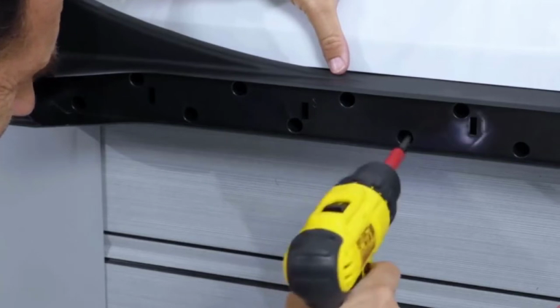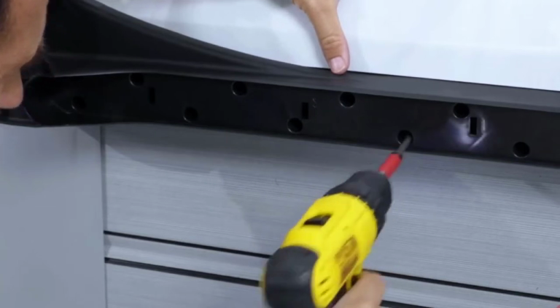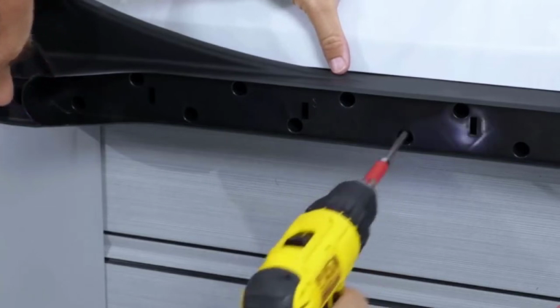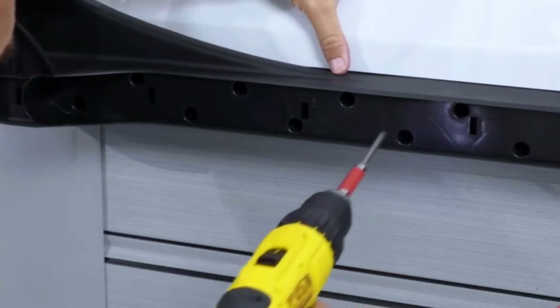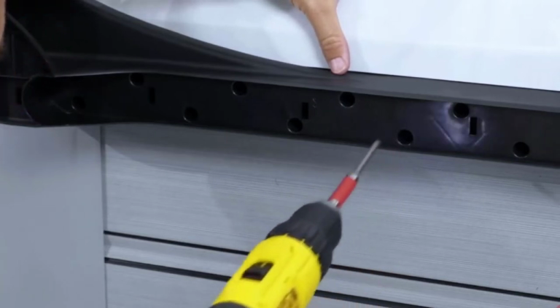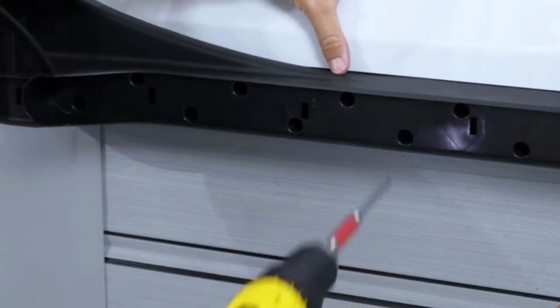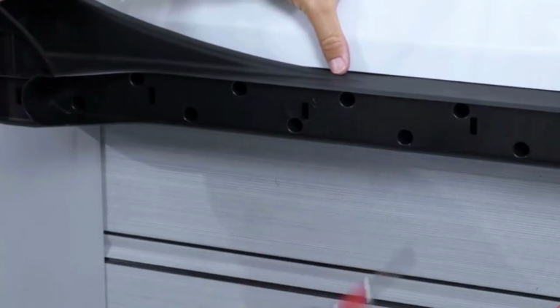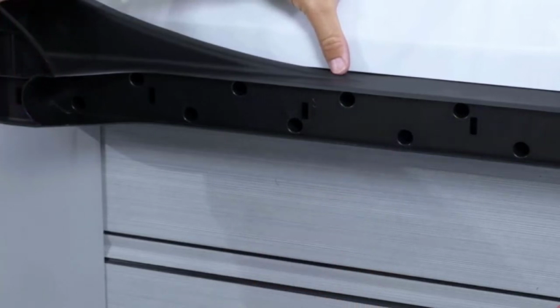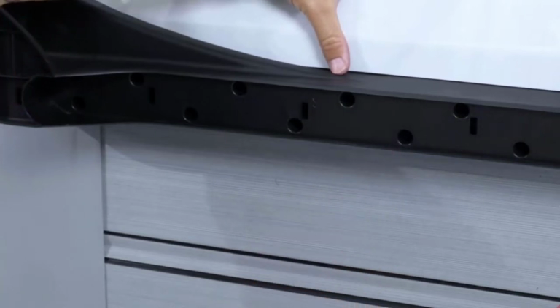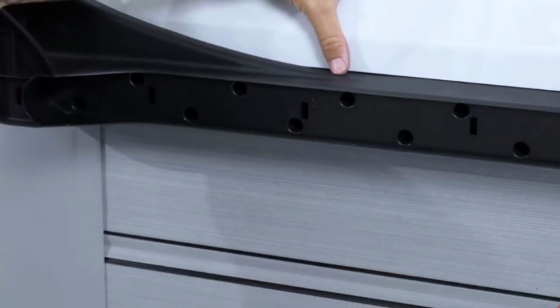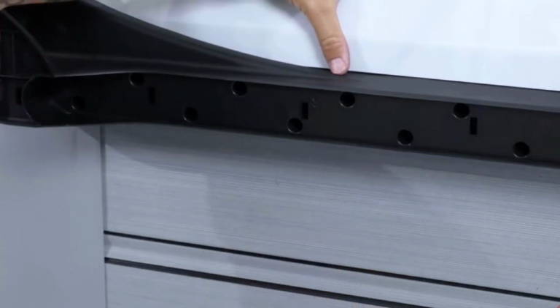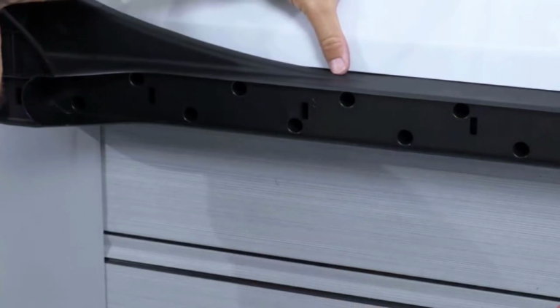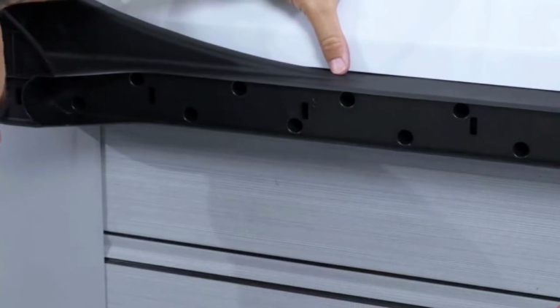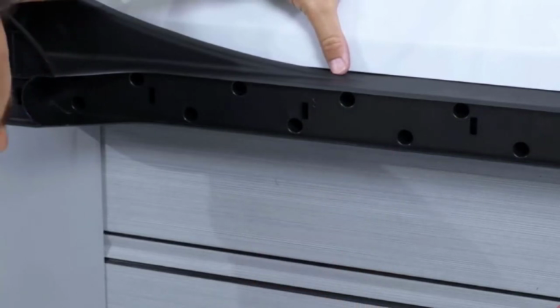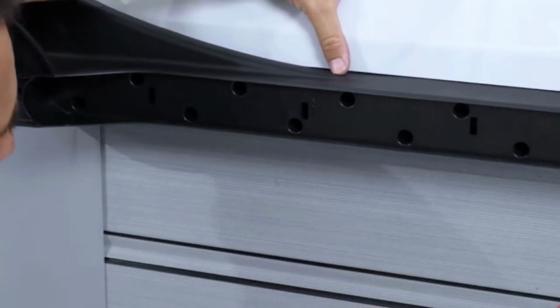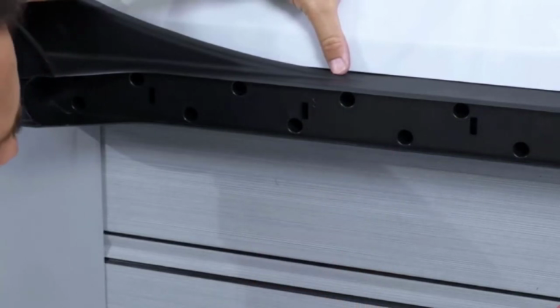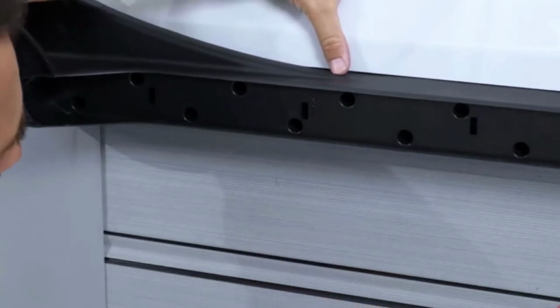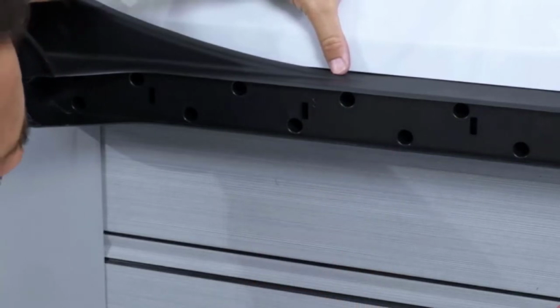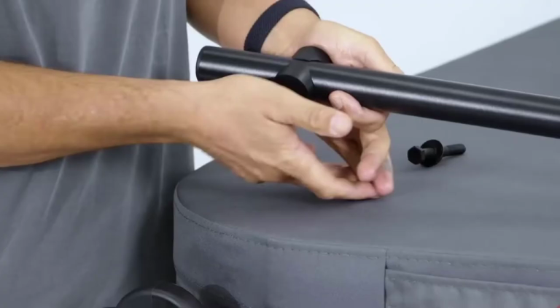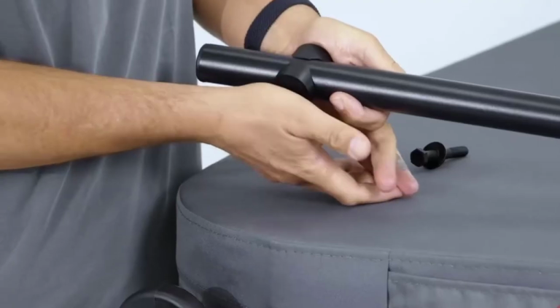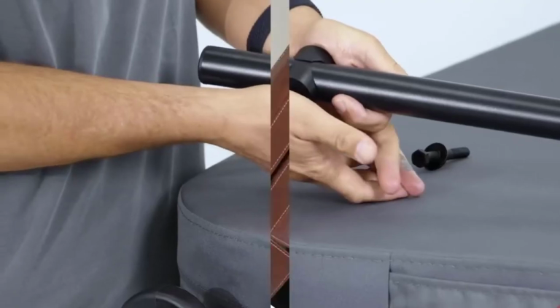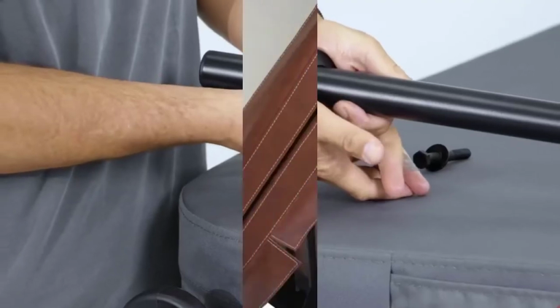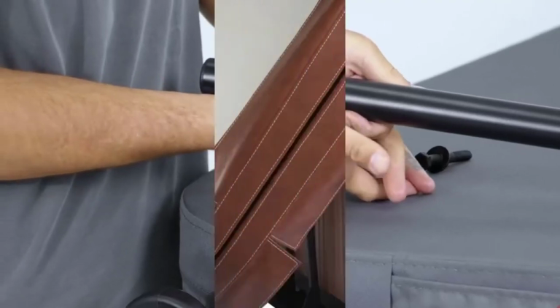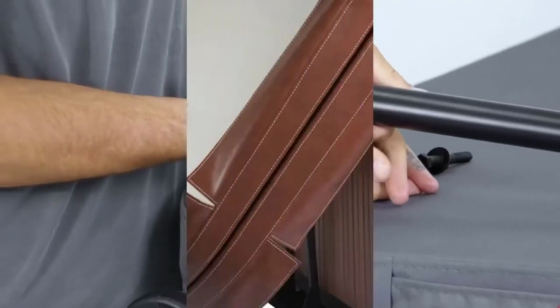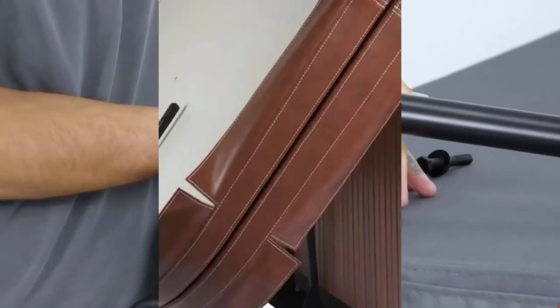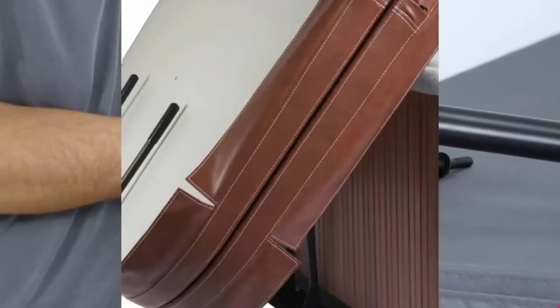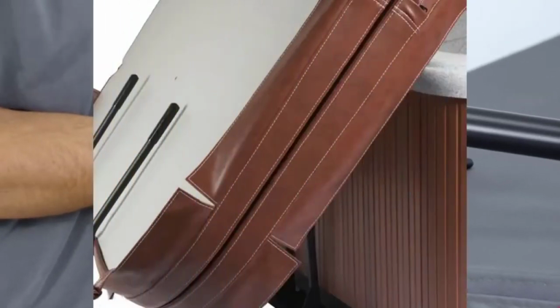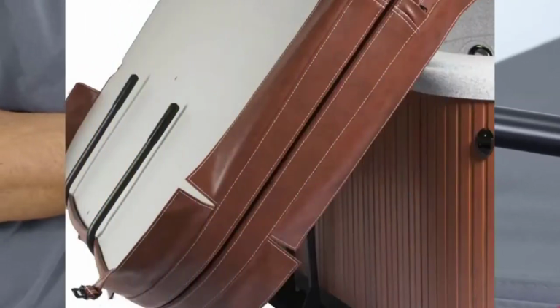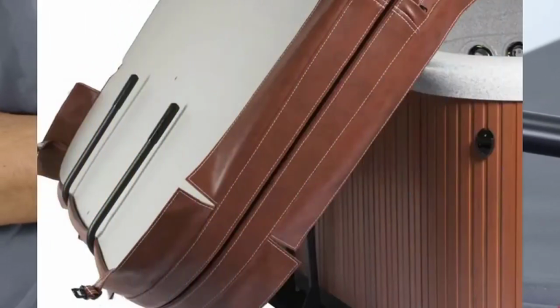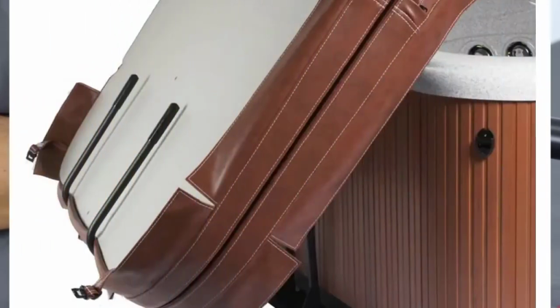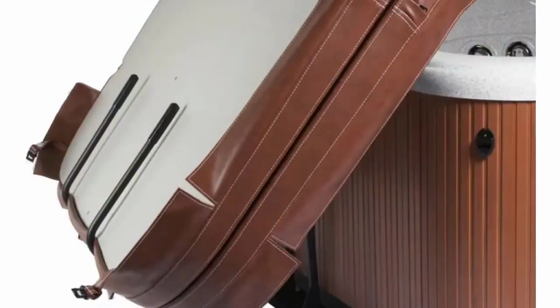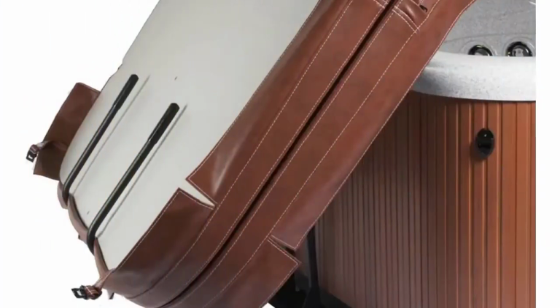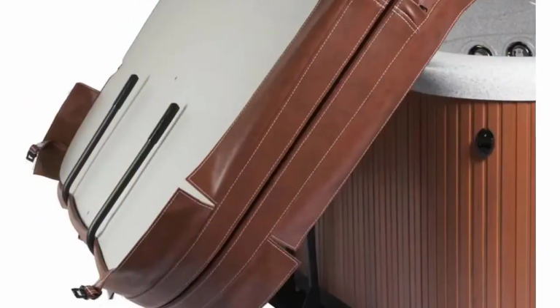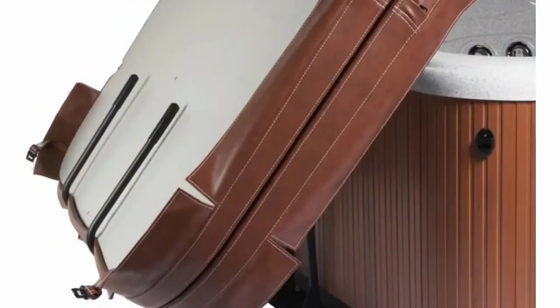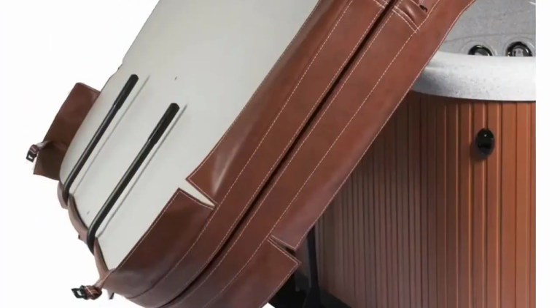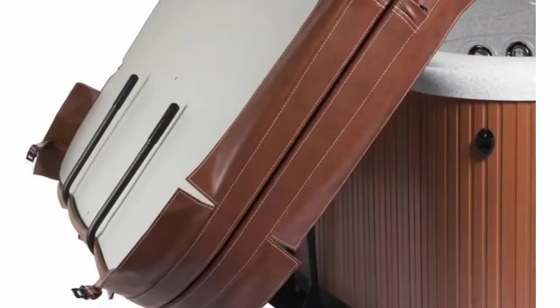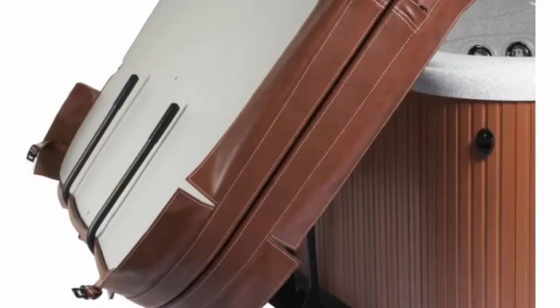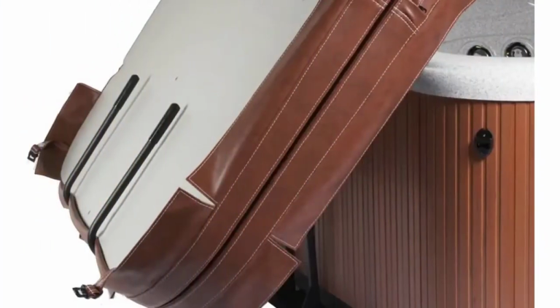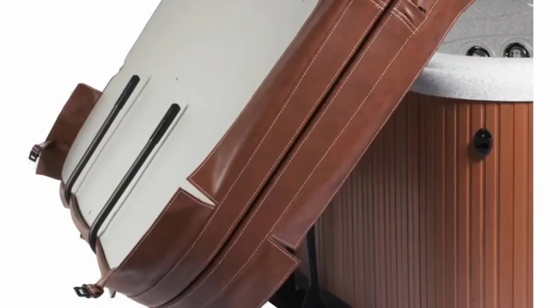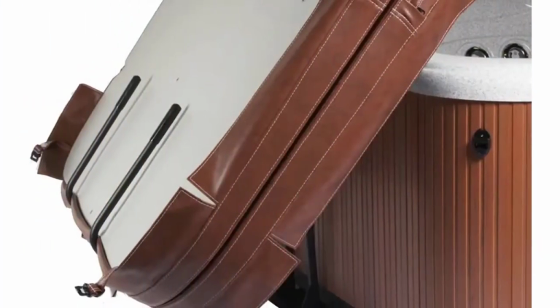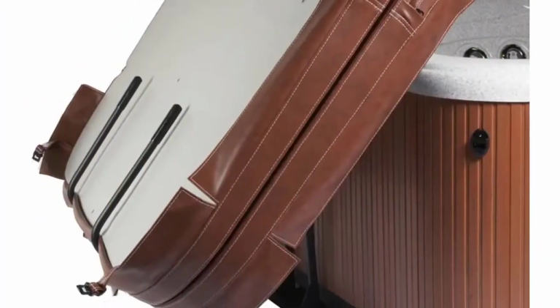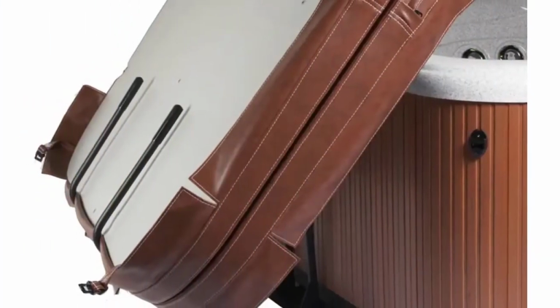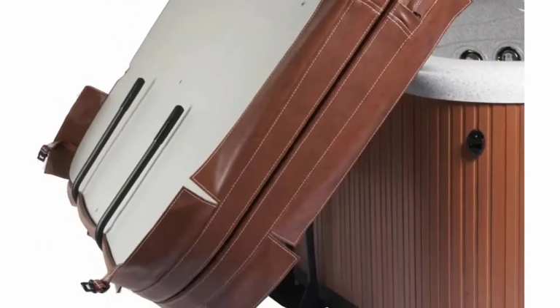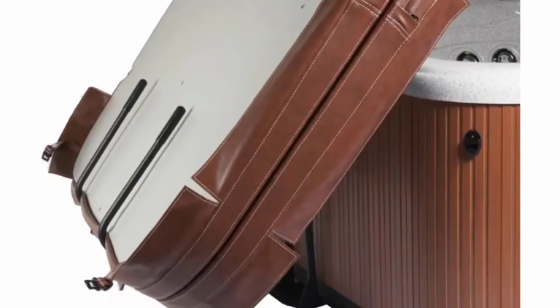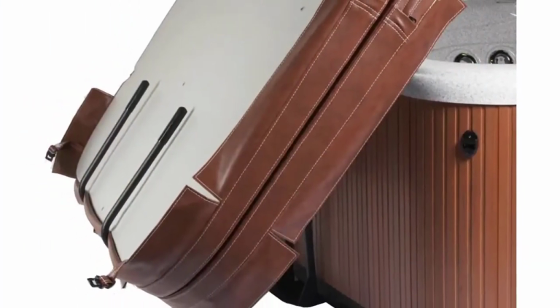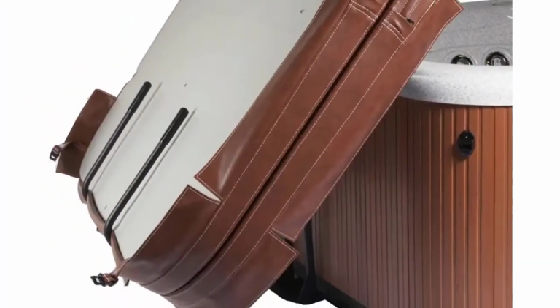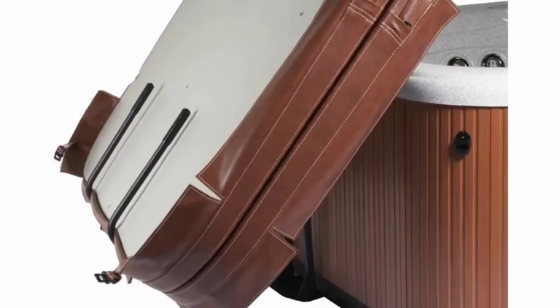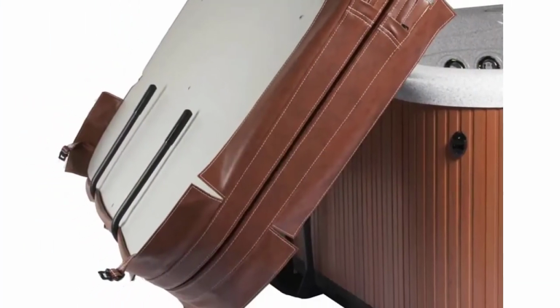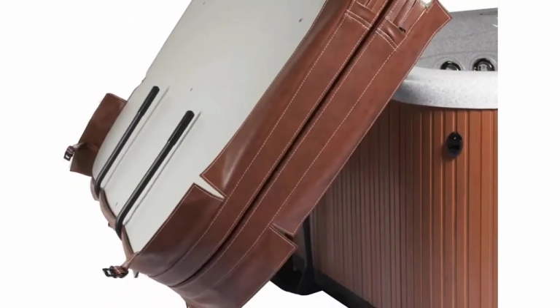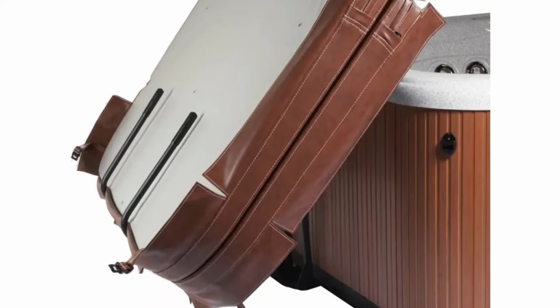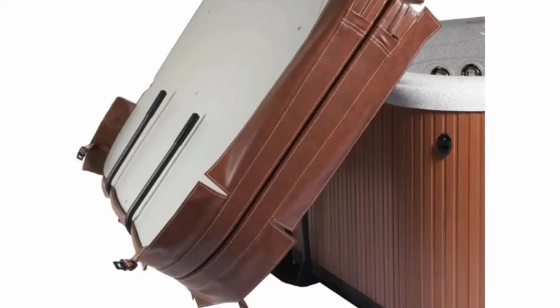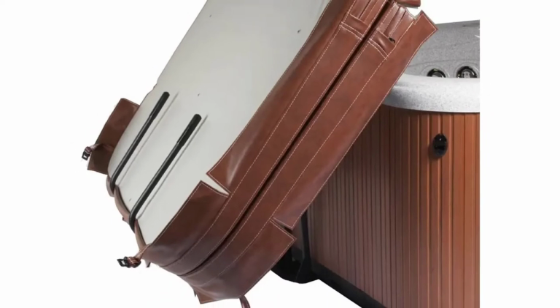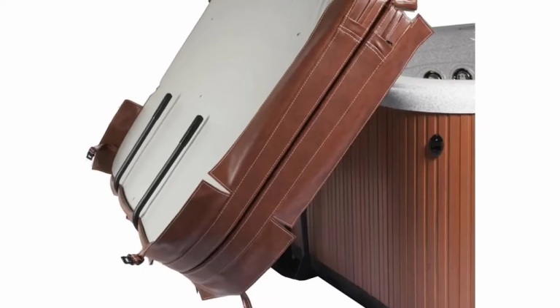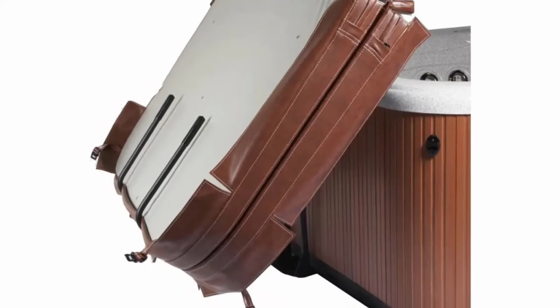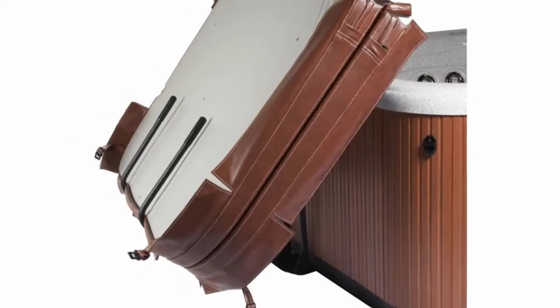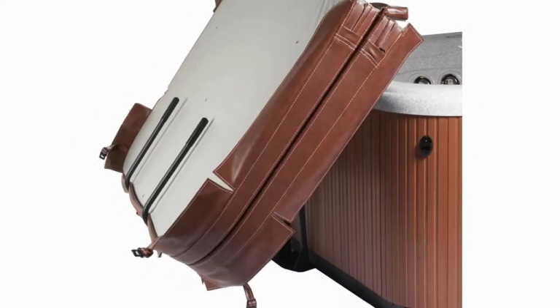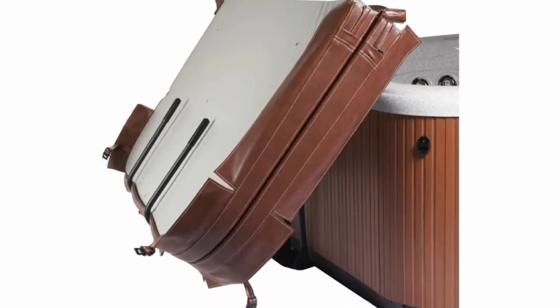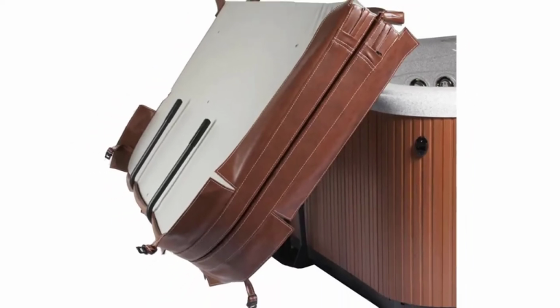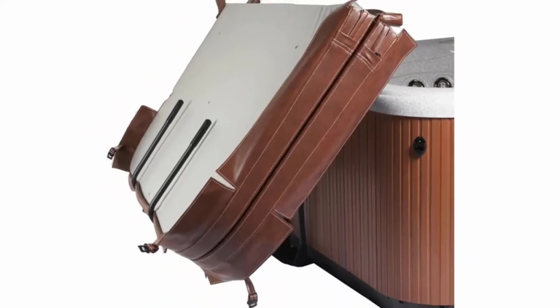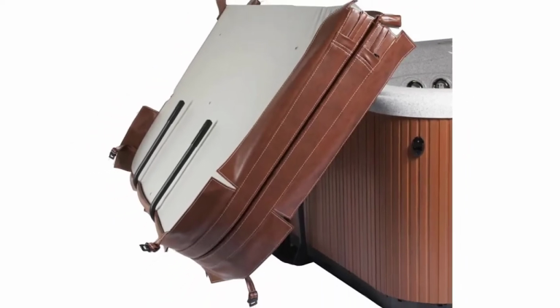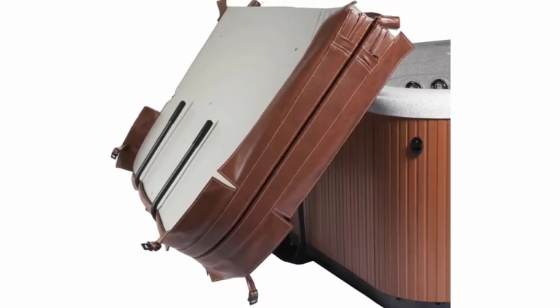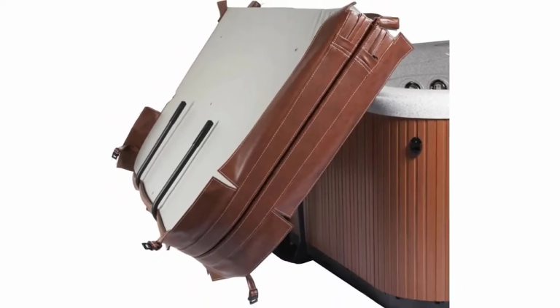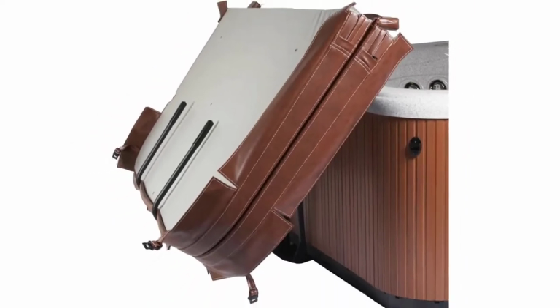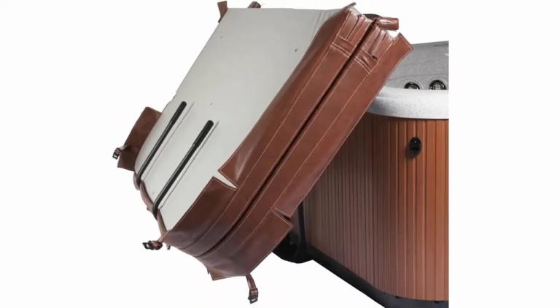Other features include a high-grade powder-coated aluminum construction and an adjustable height range of 30 to 40 inches.